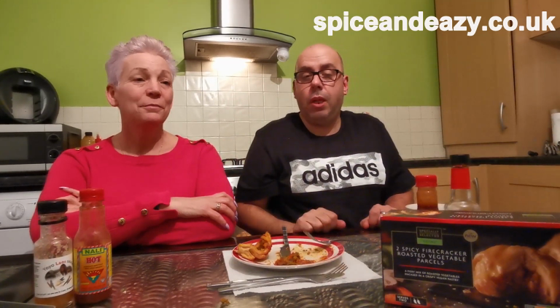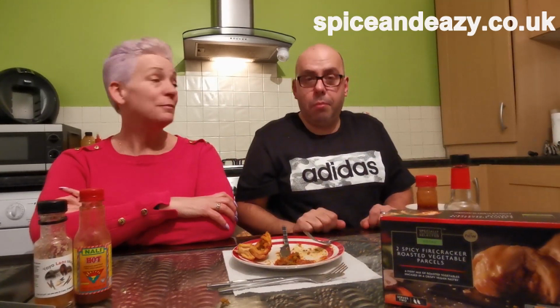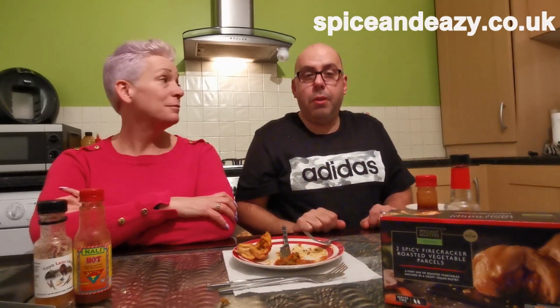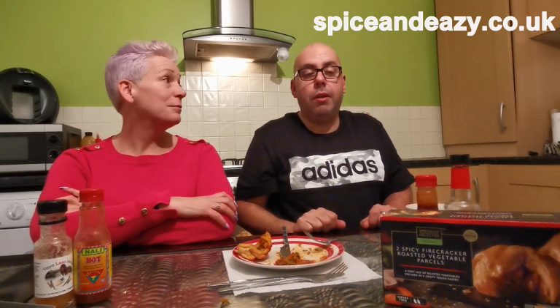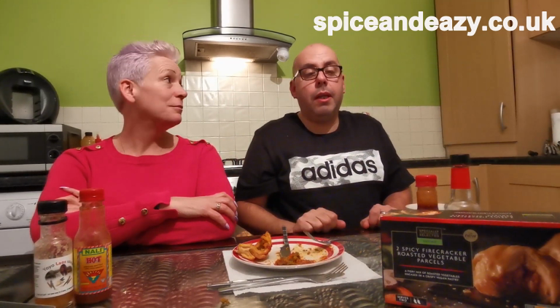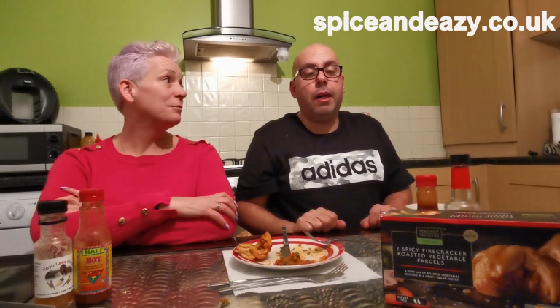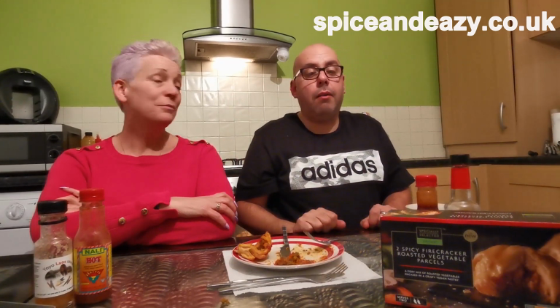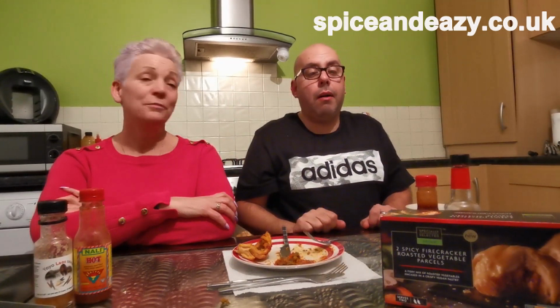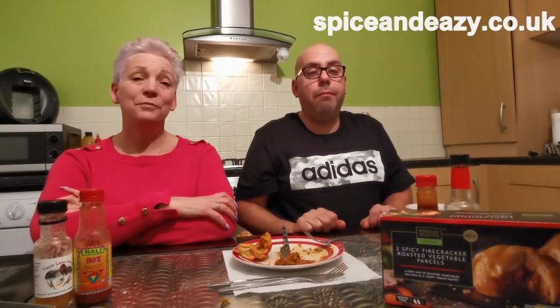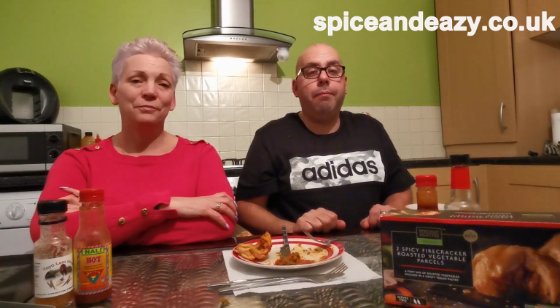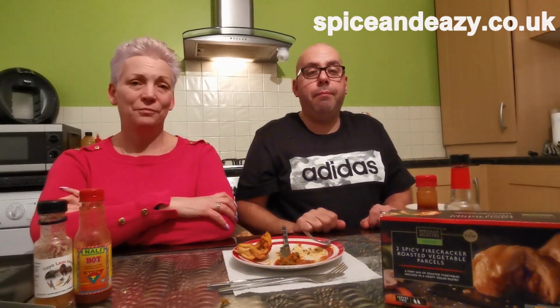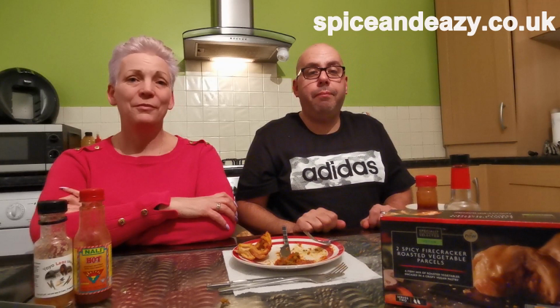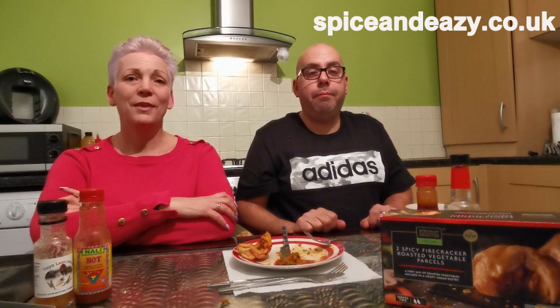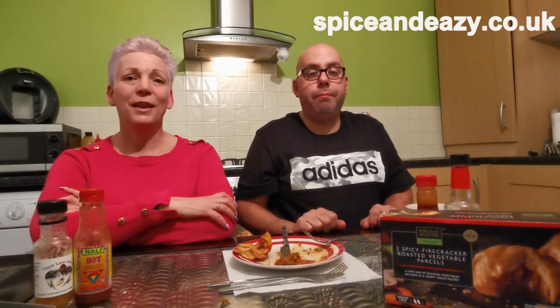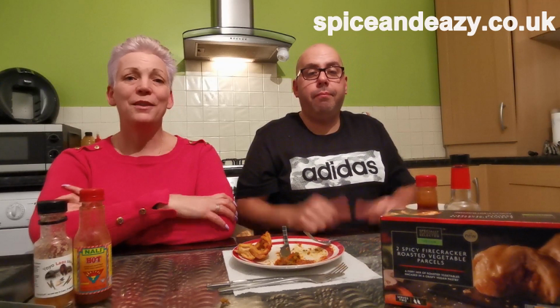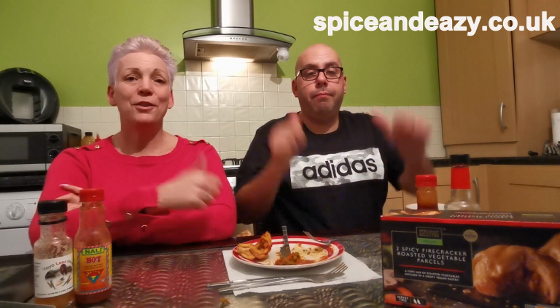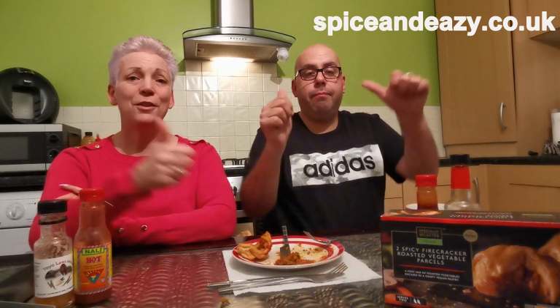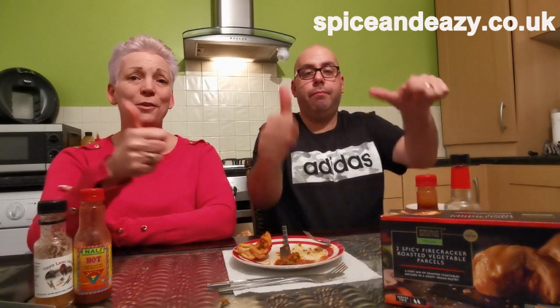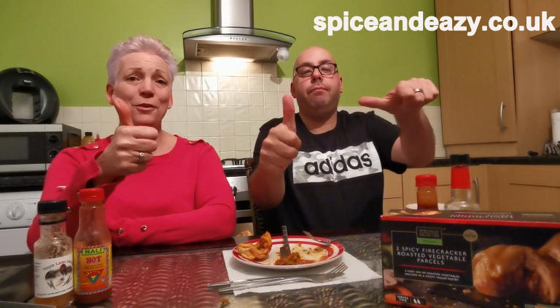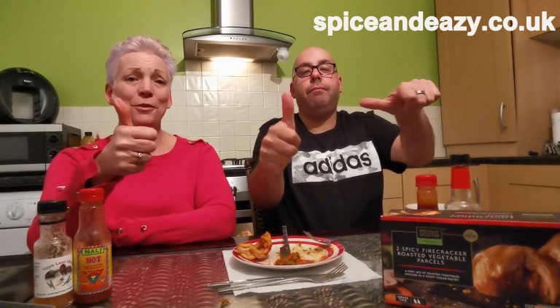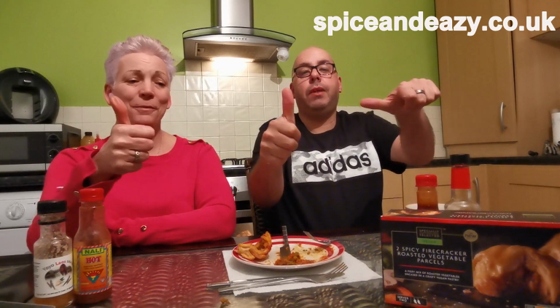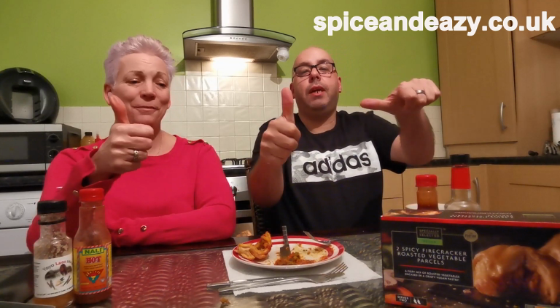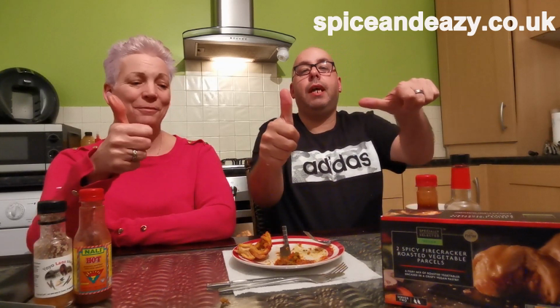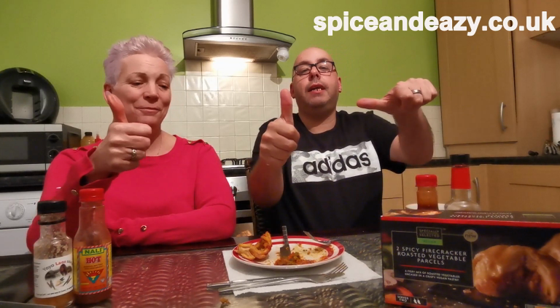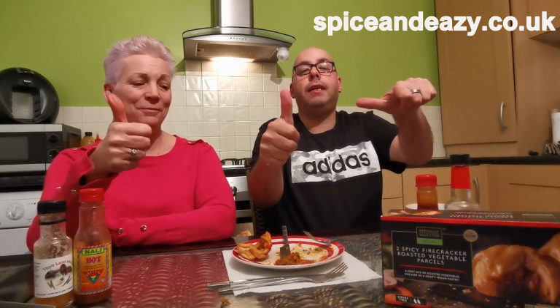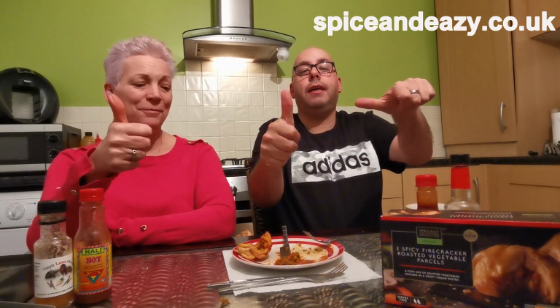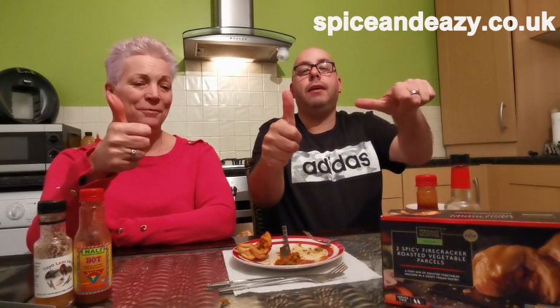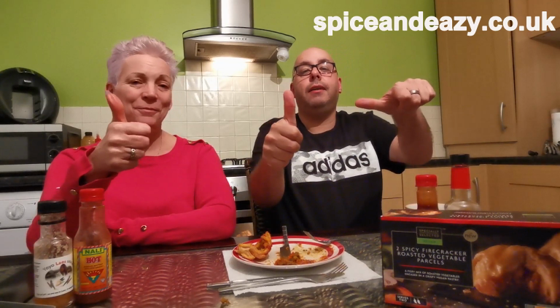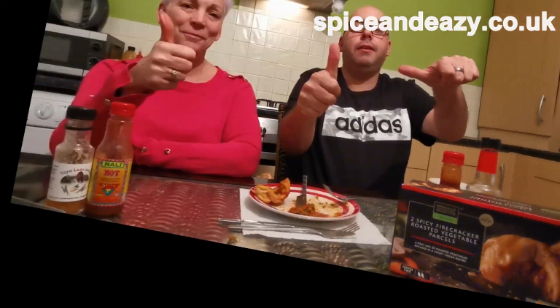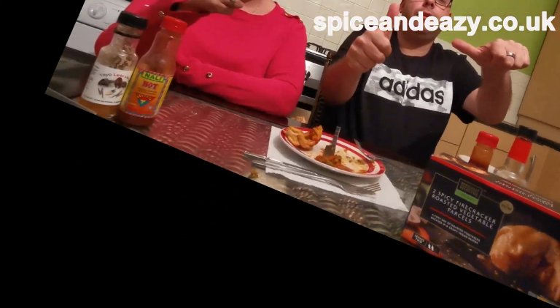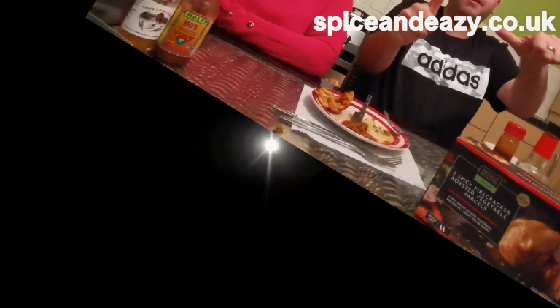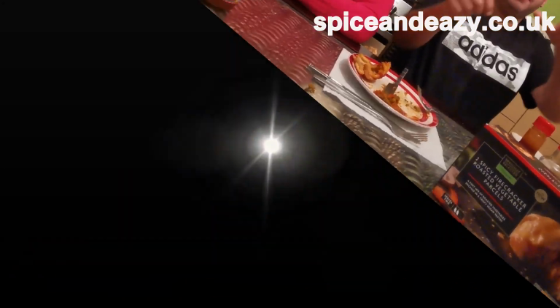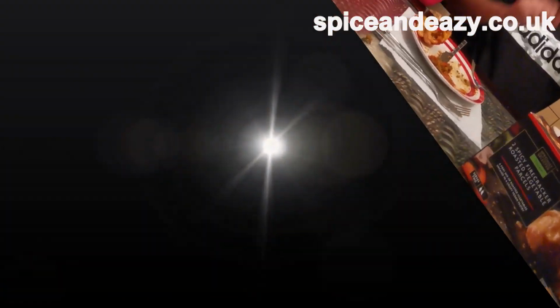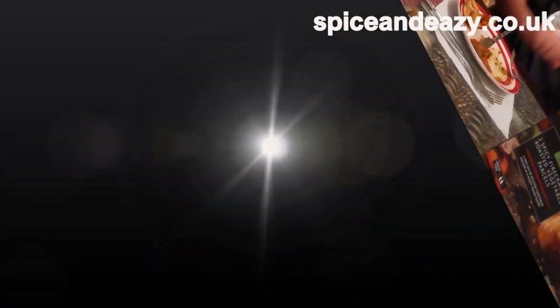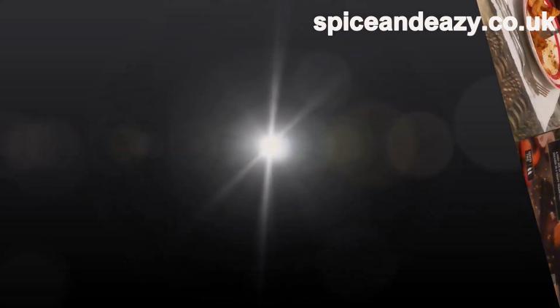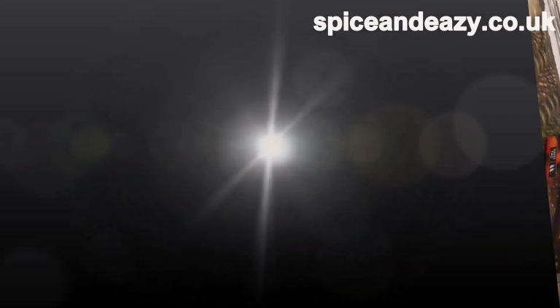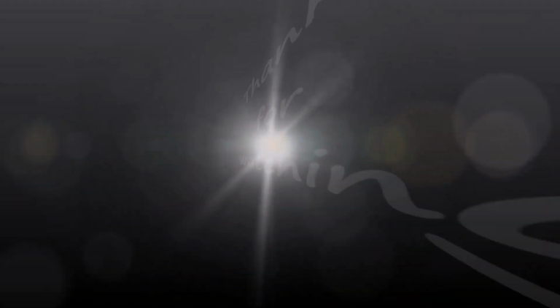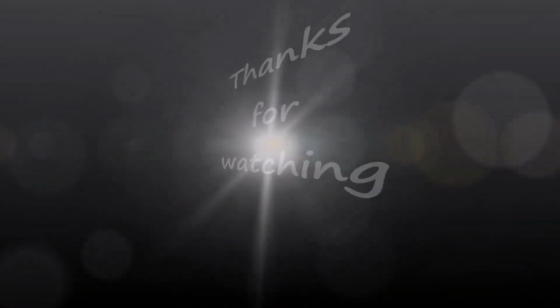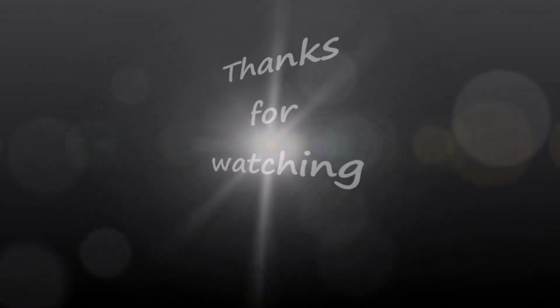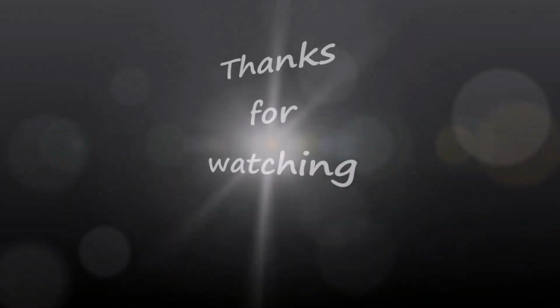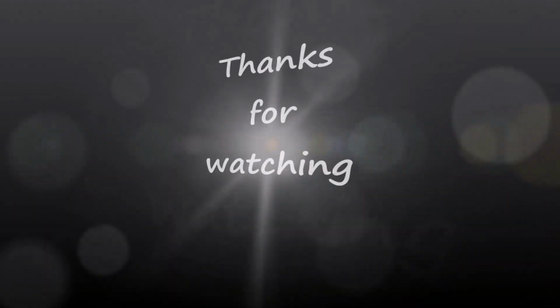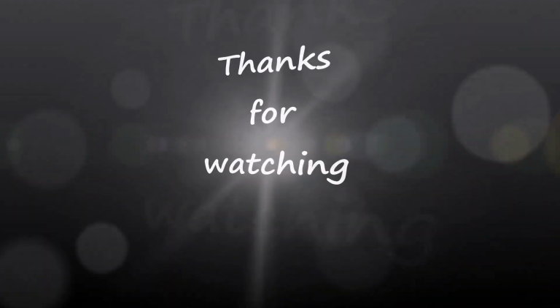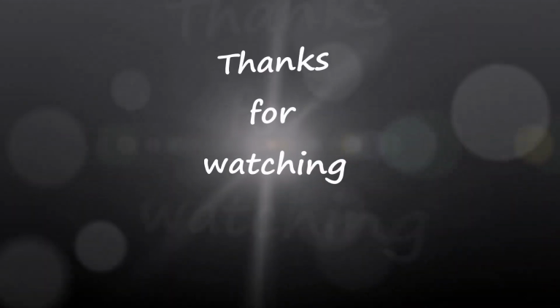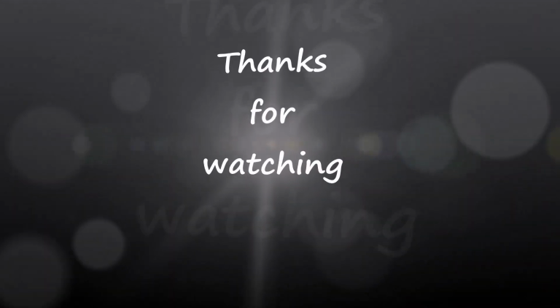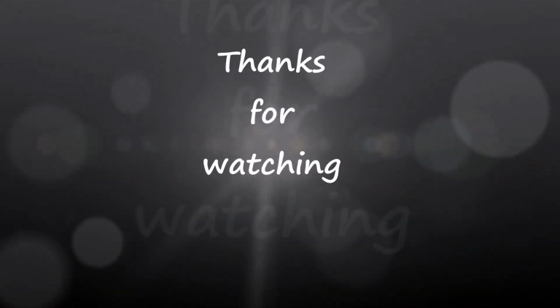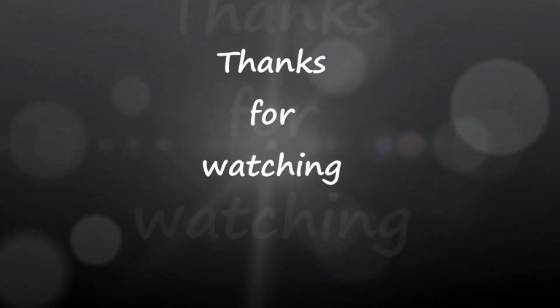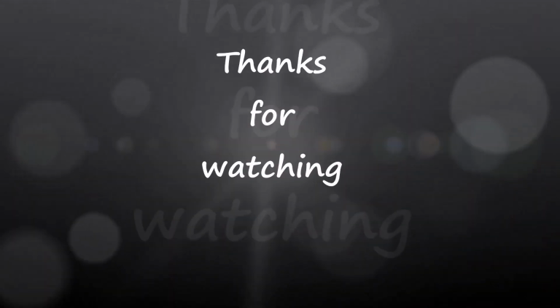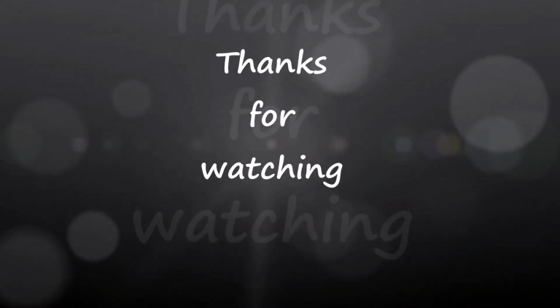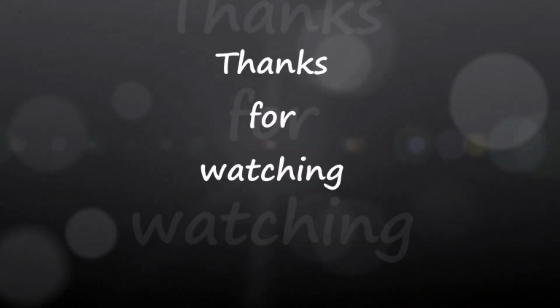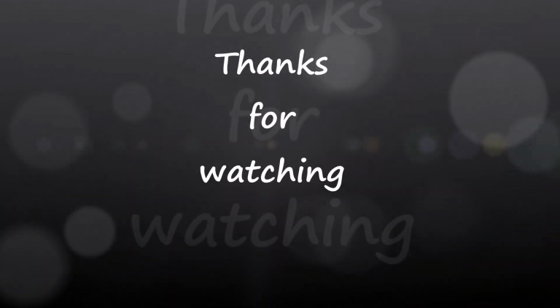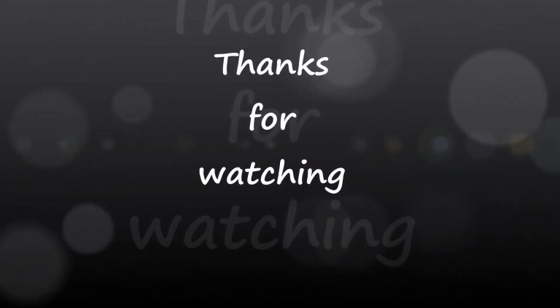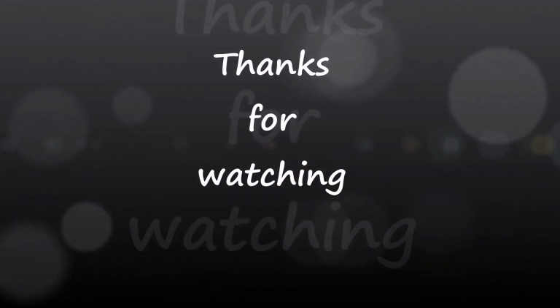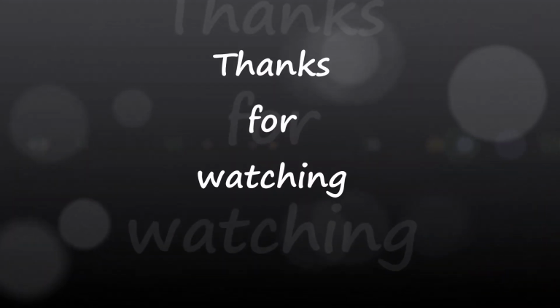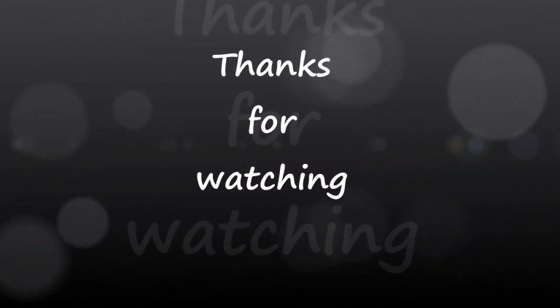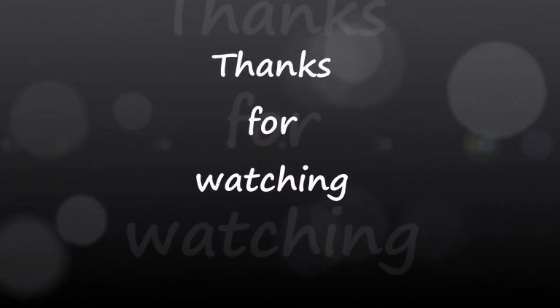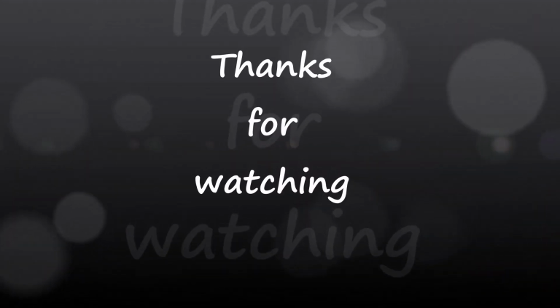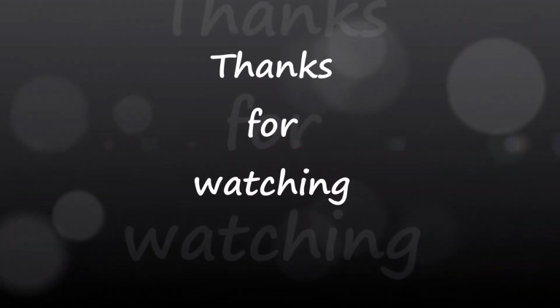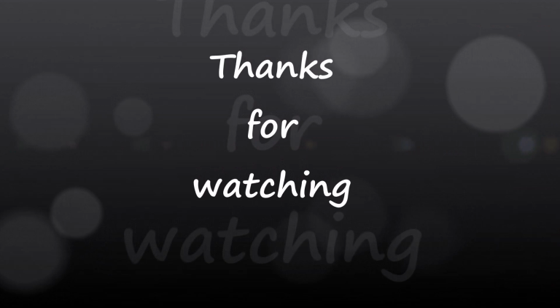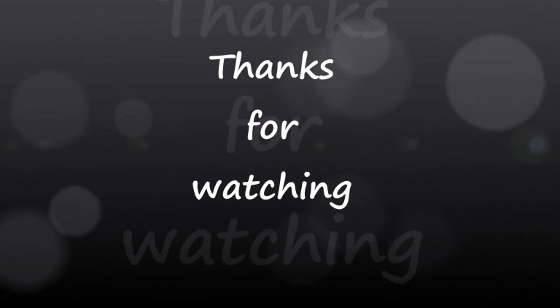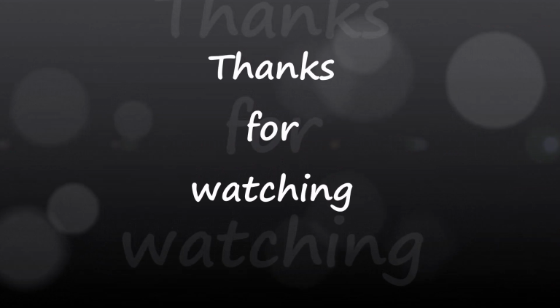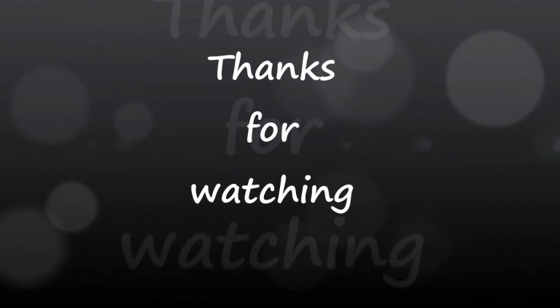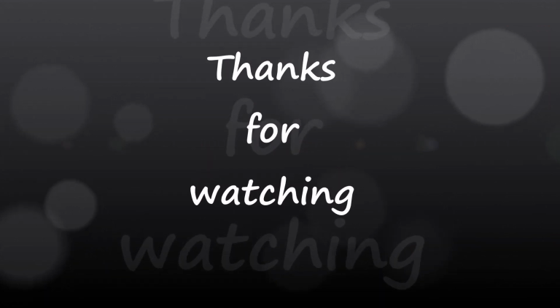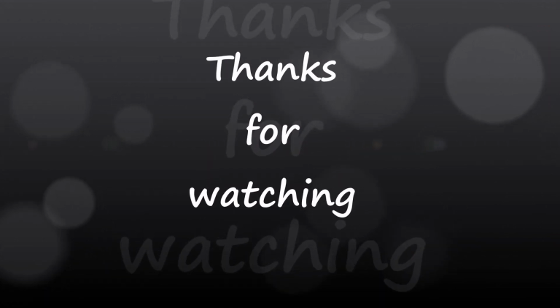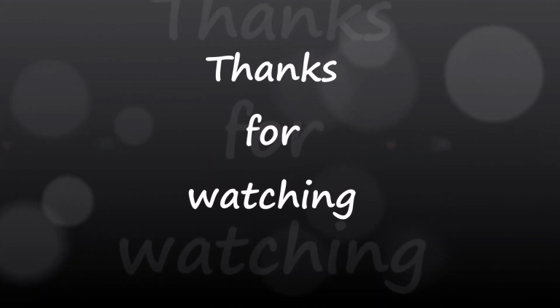Job done on that one. Catch you soon. See you later. Bye. Bye.